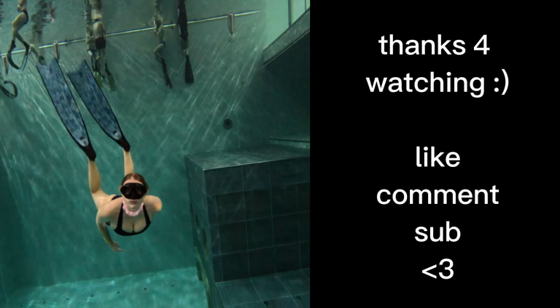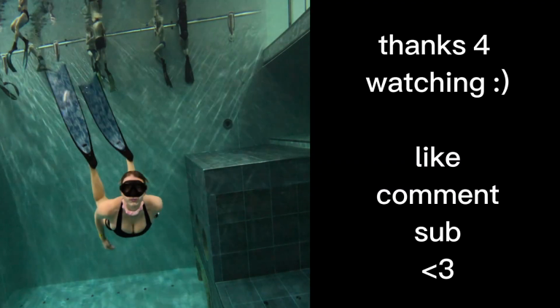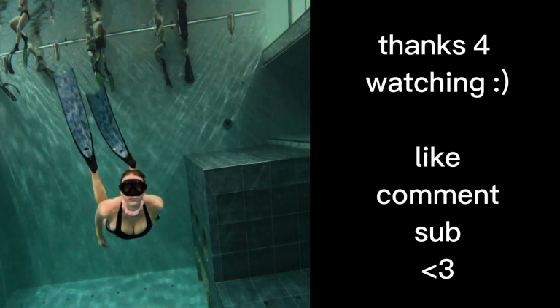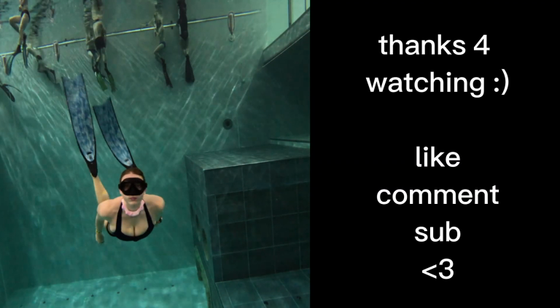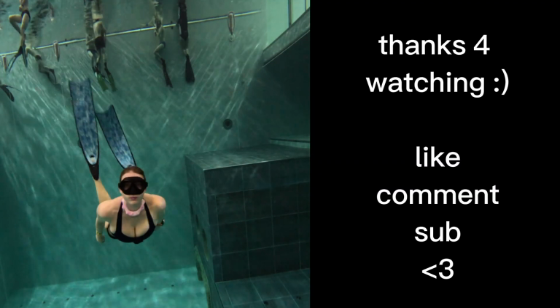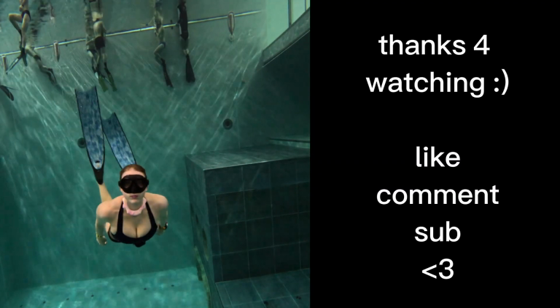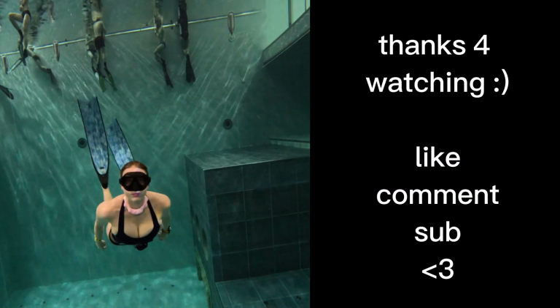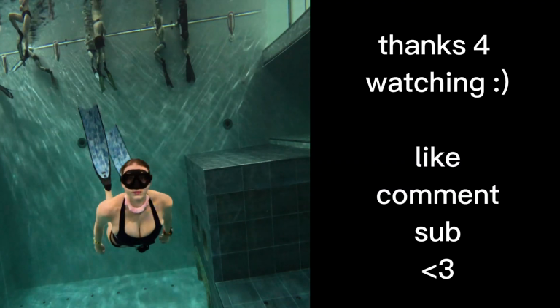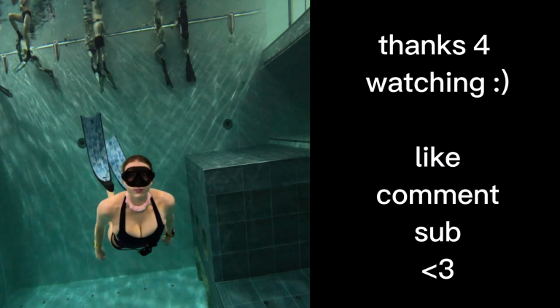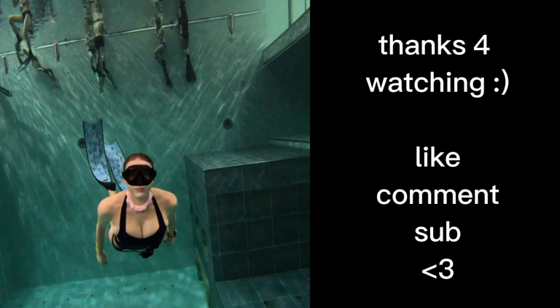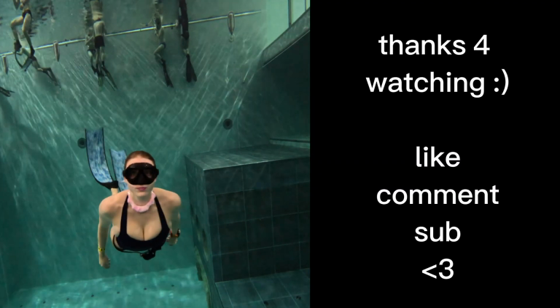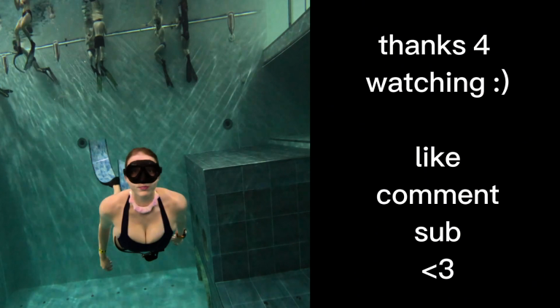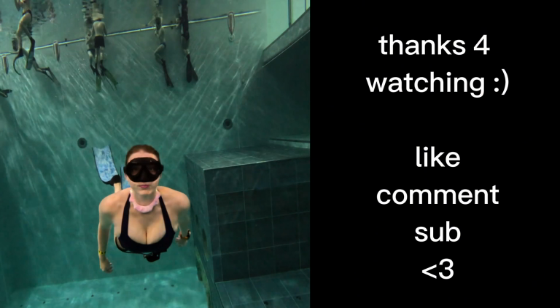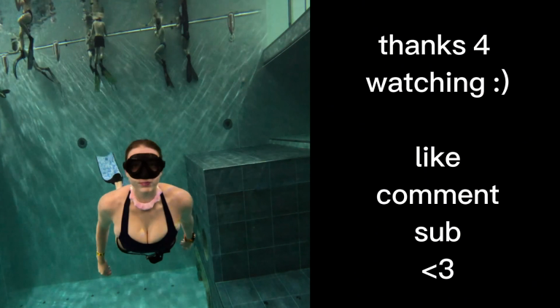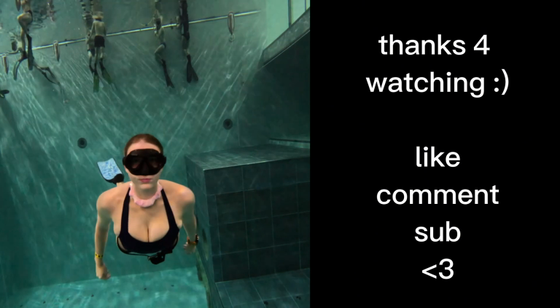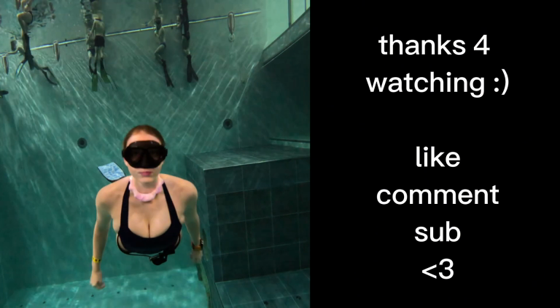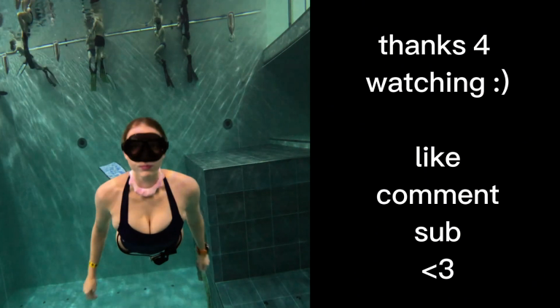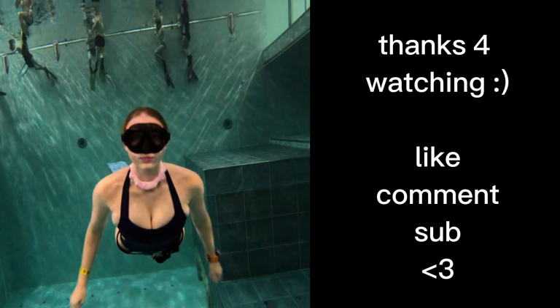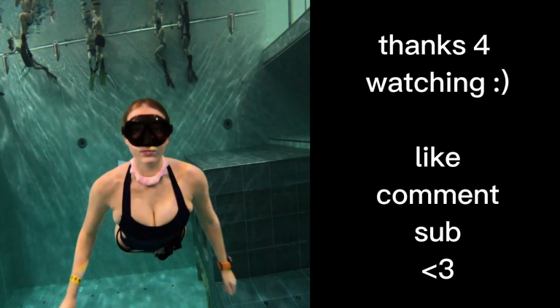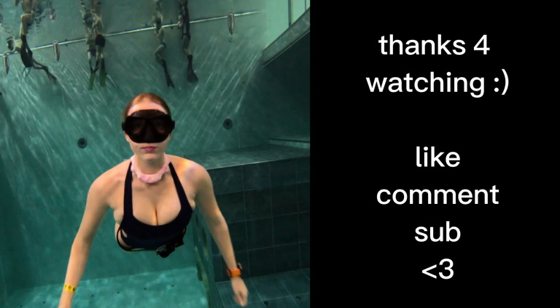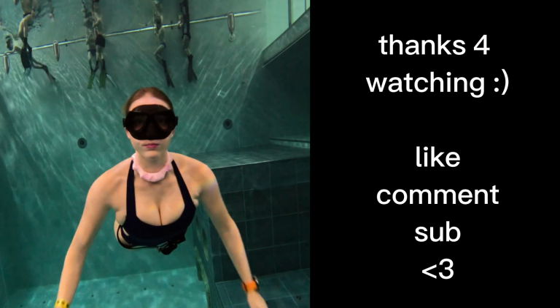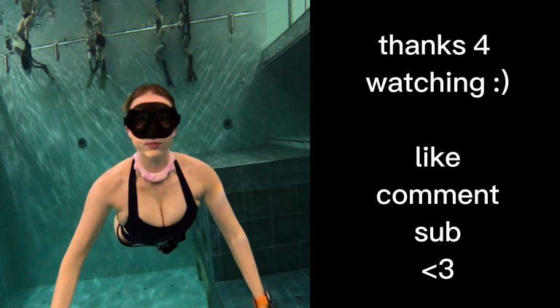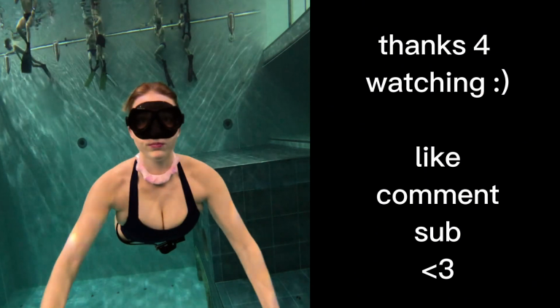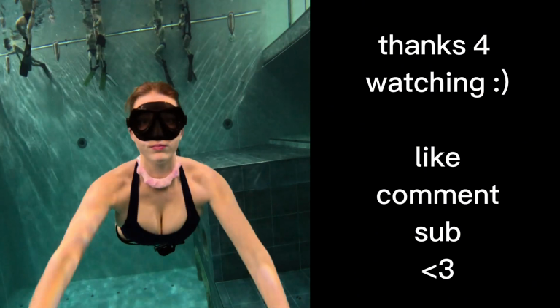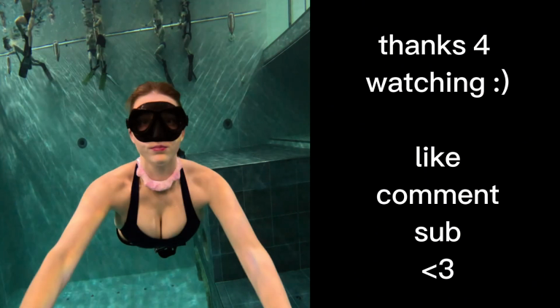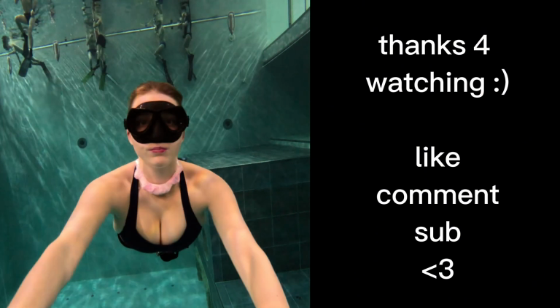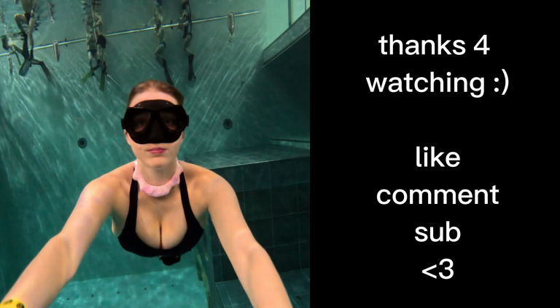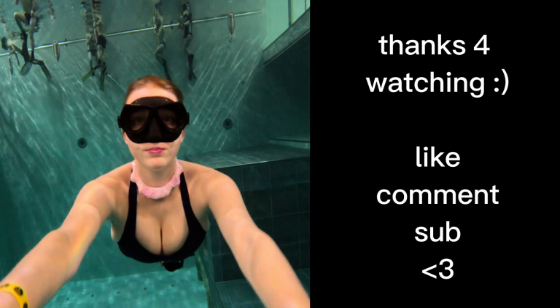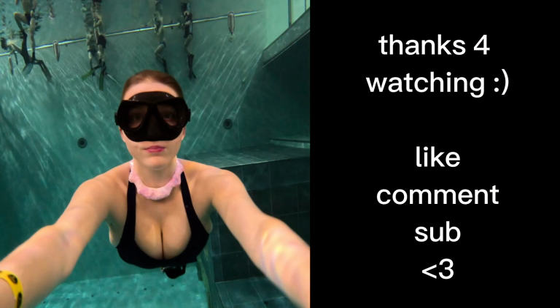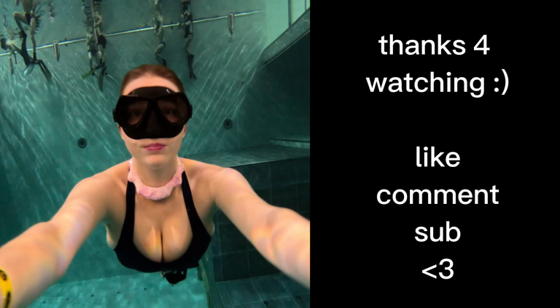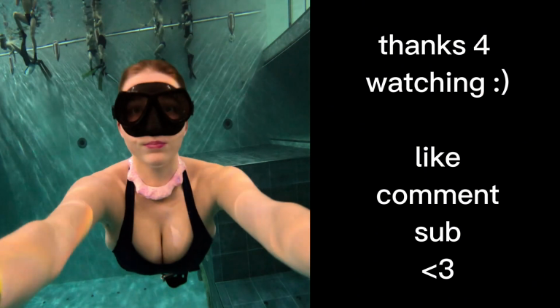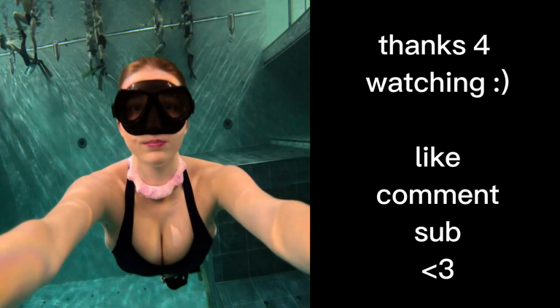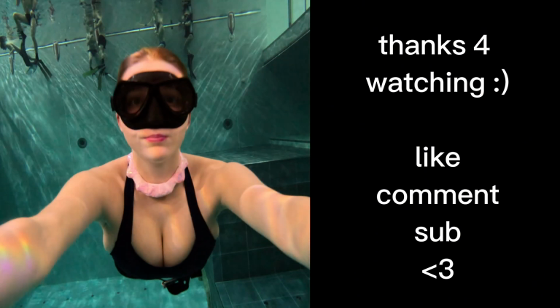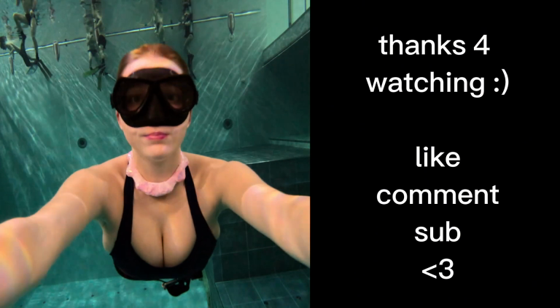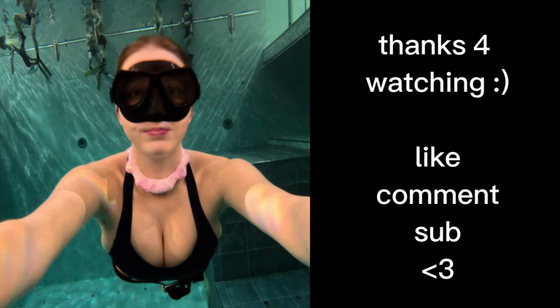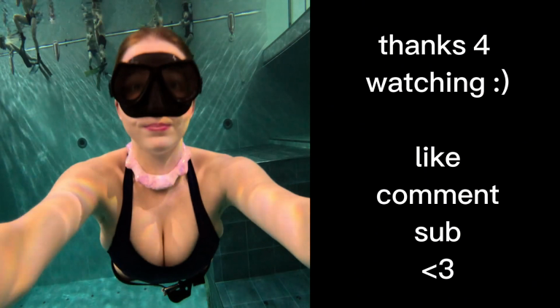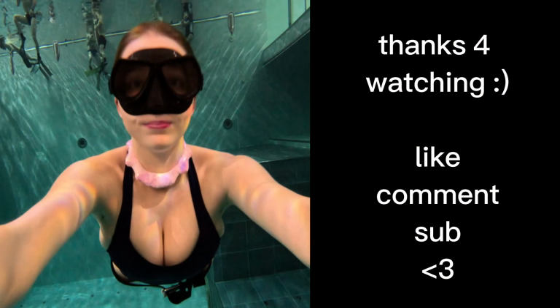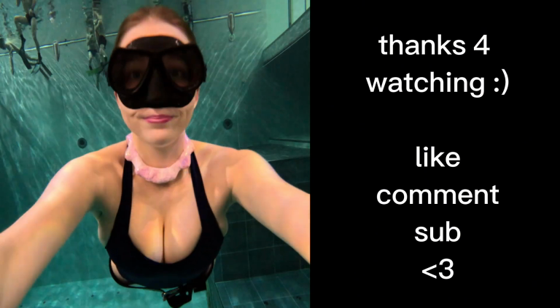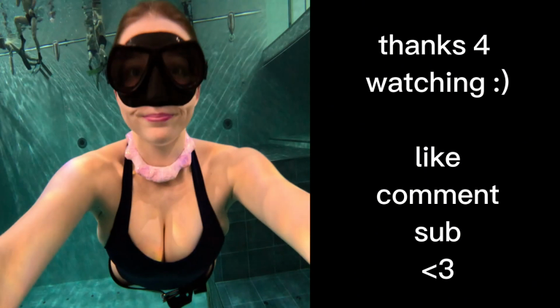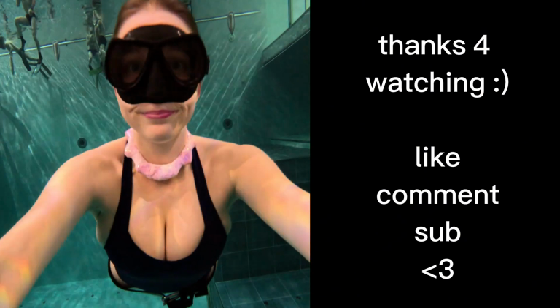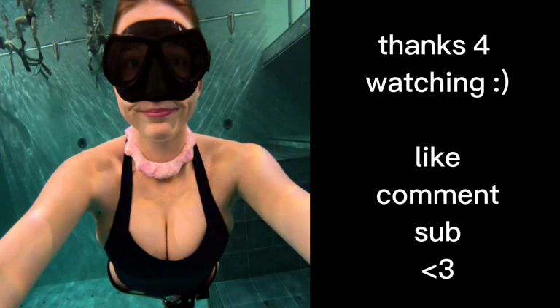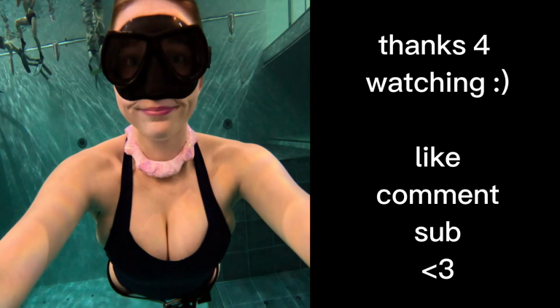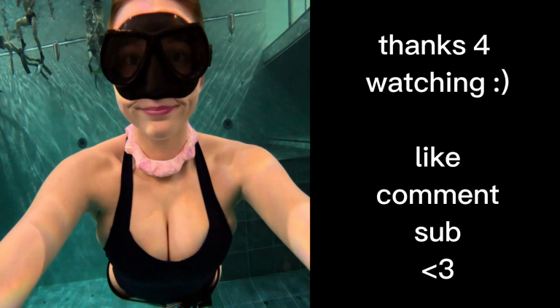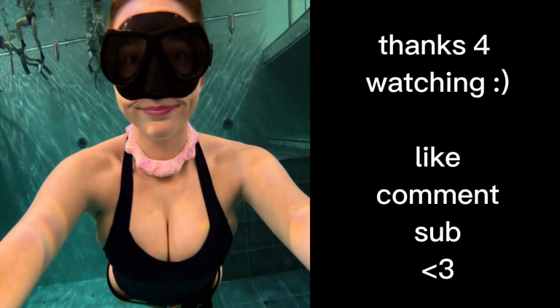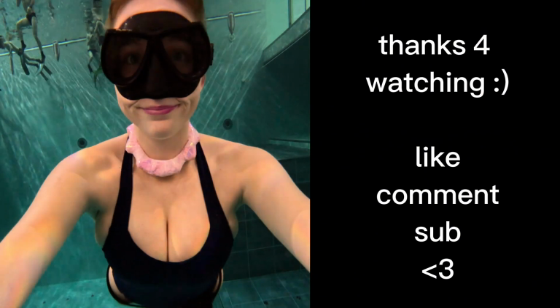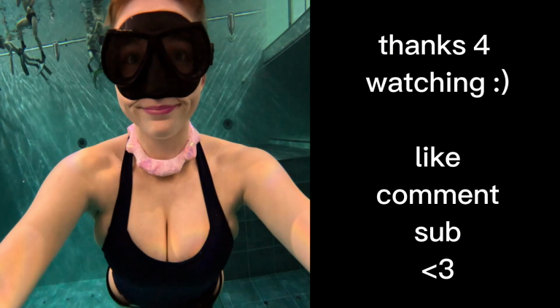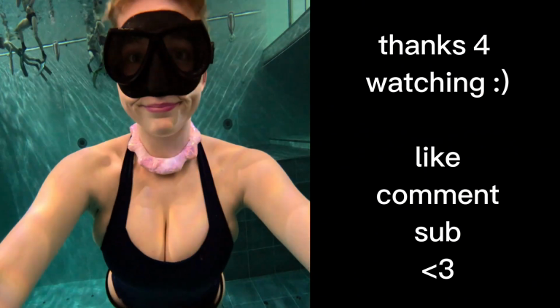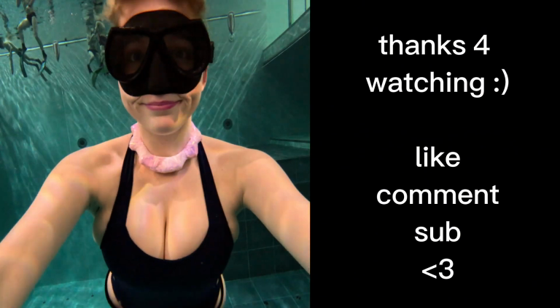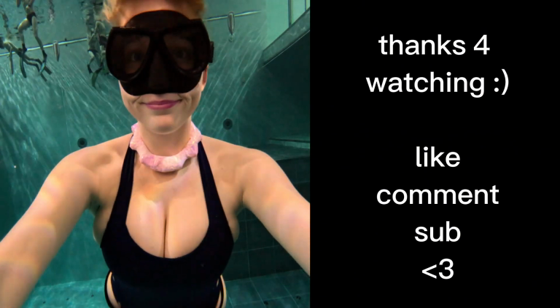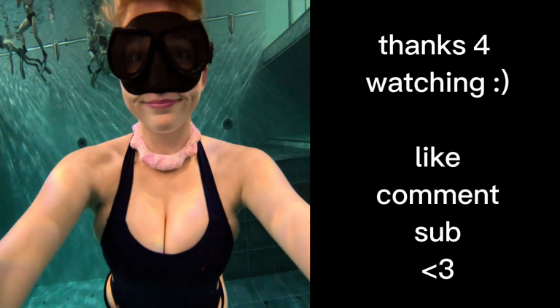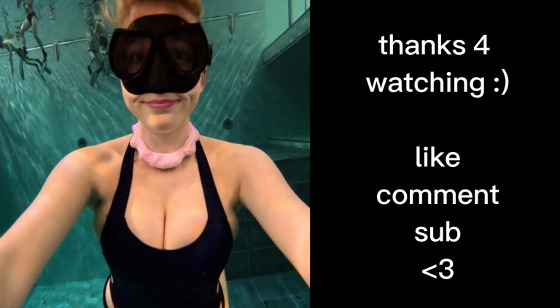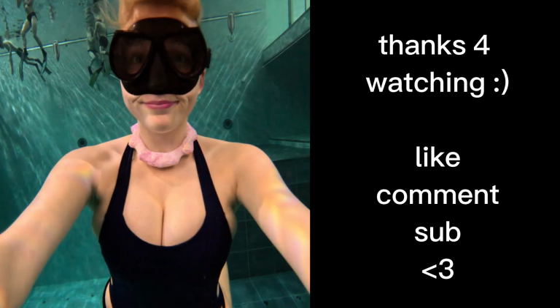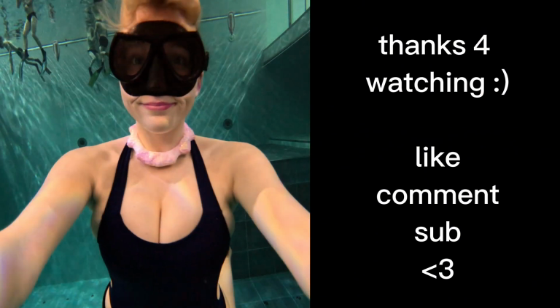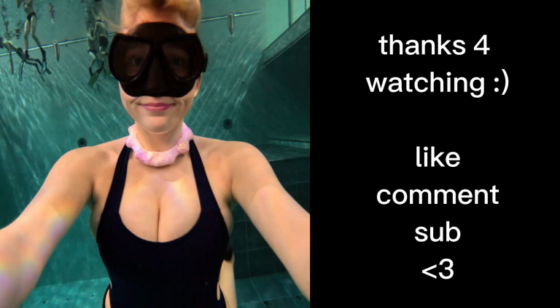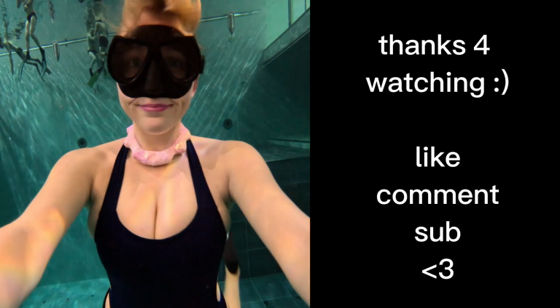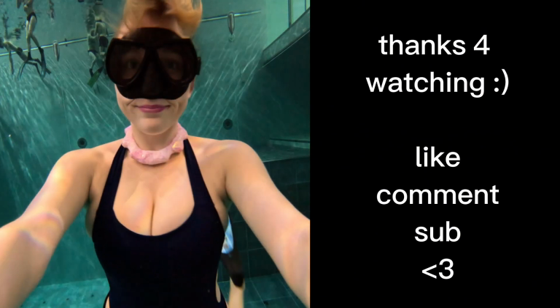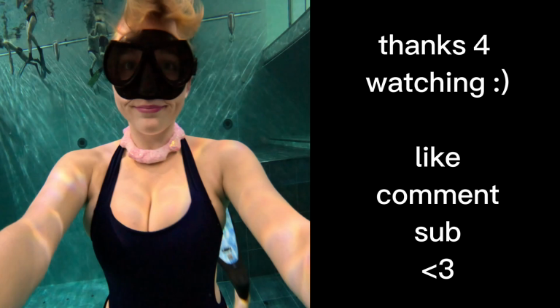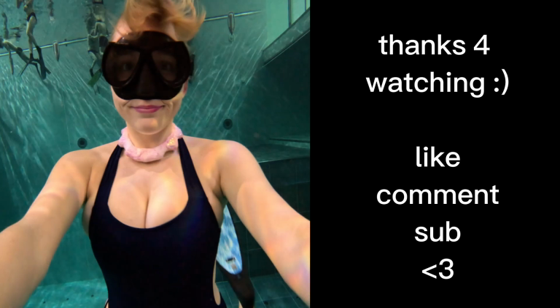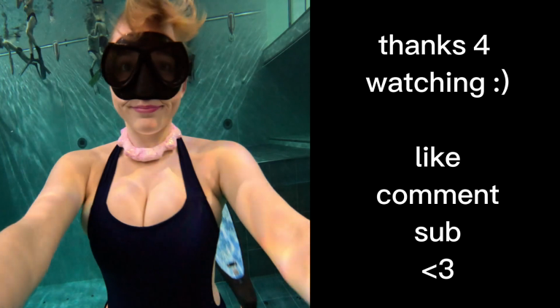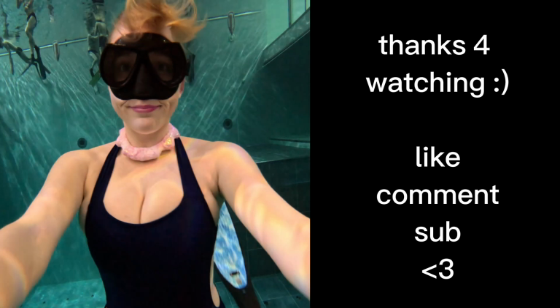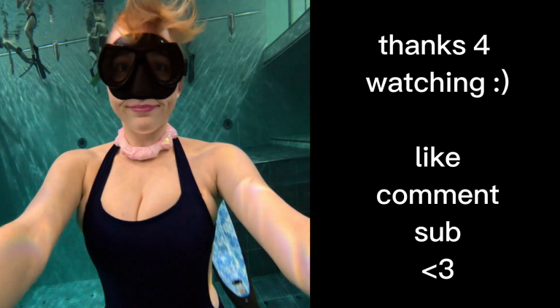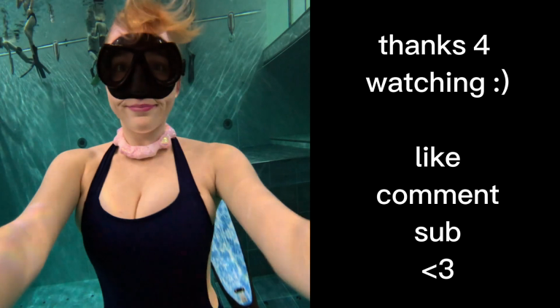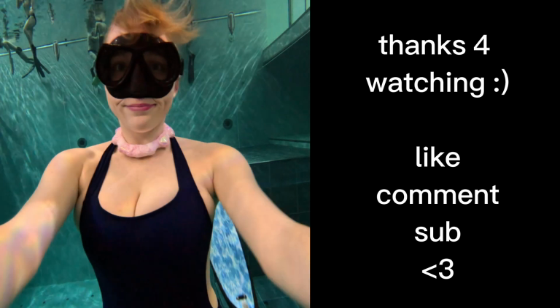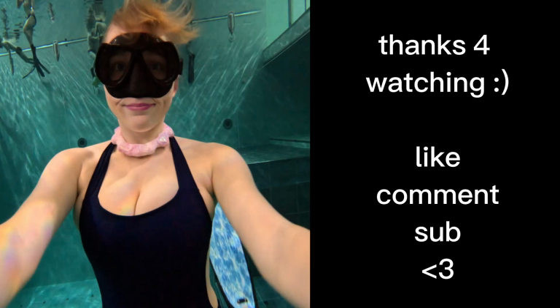Like, comment and subscribe. There will definitely be more neck weight videos. First is the worst when it comes to prototyping. Bye!